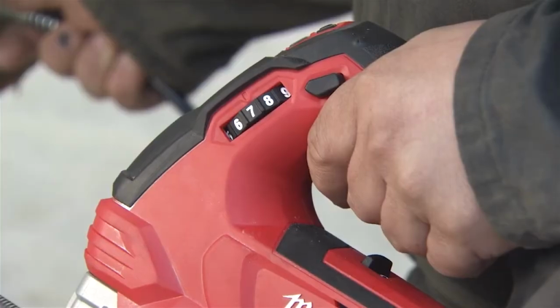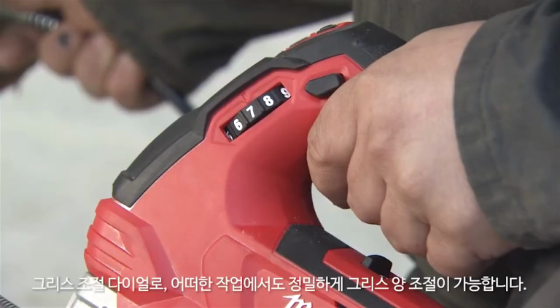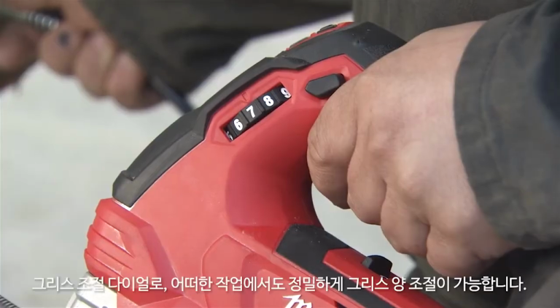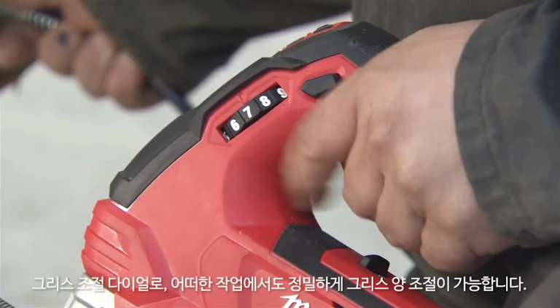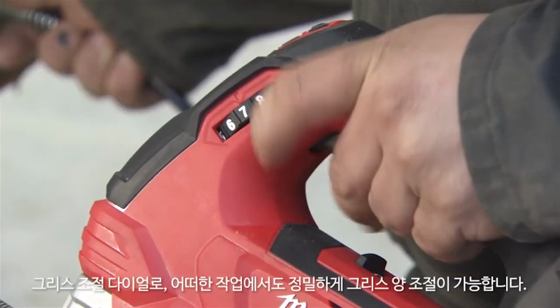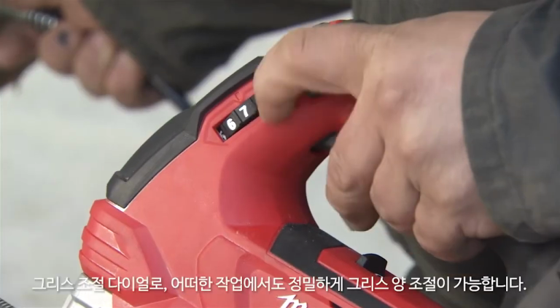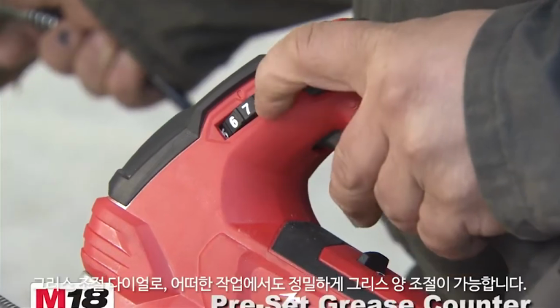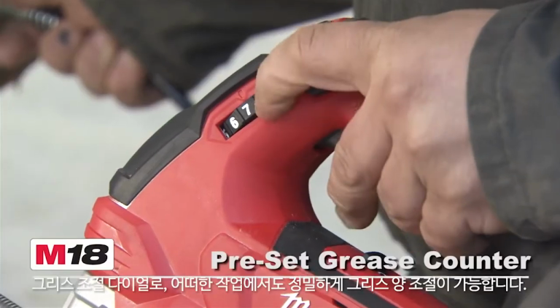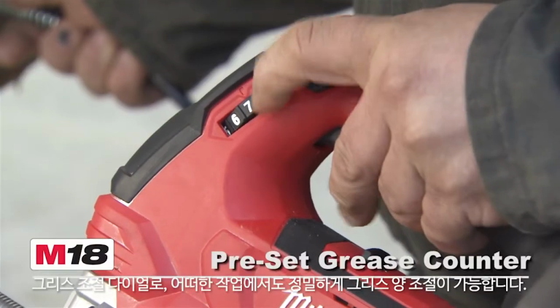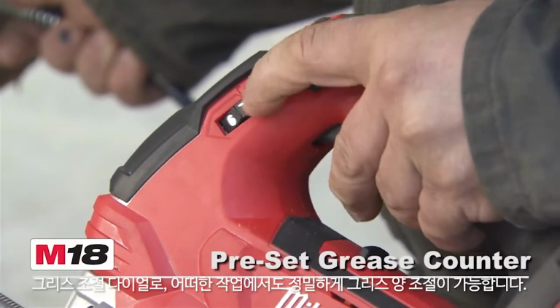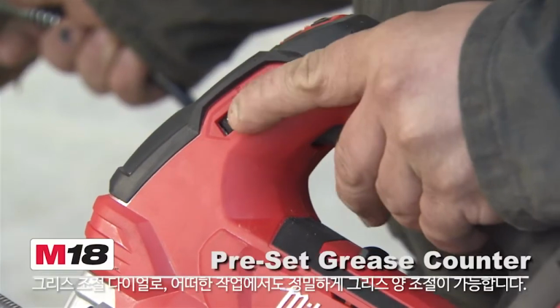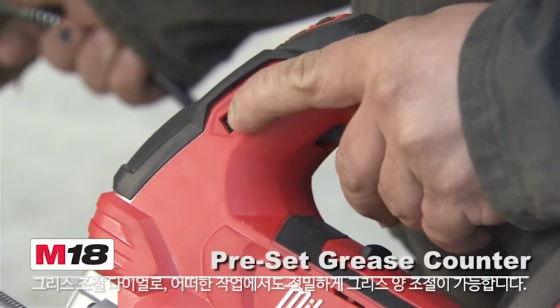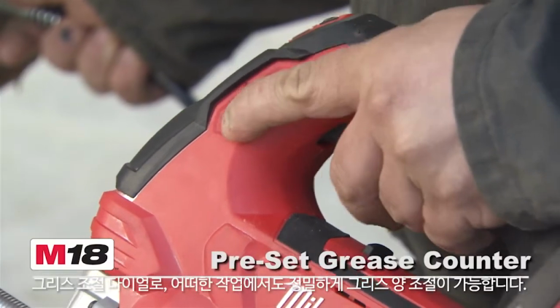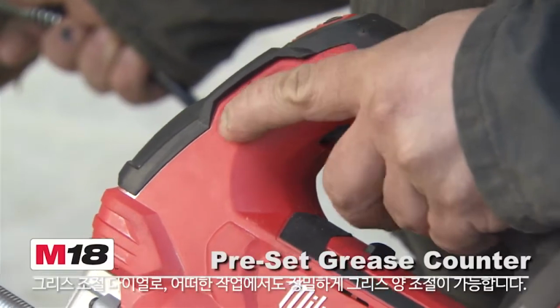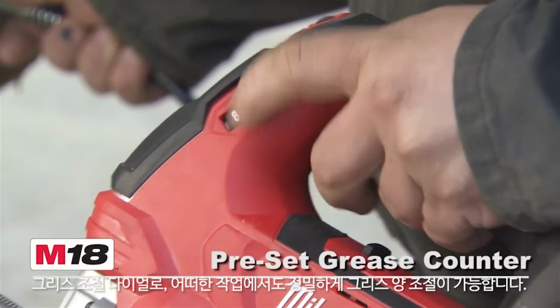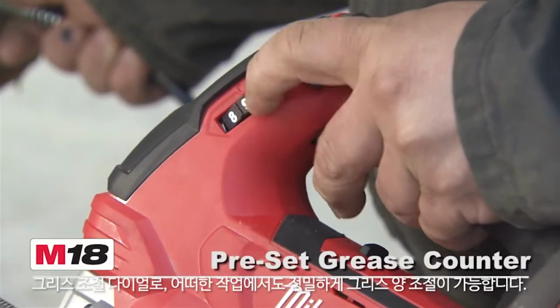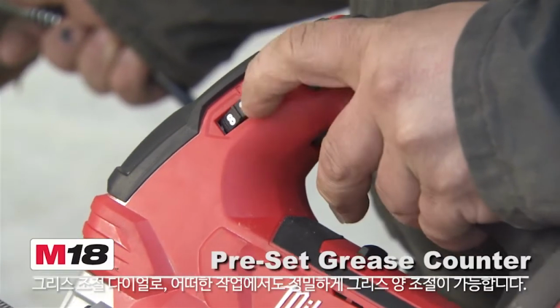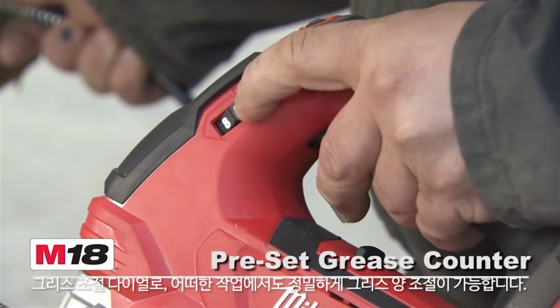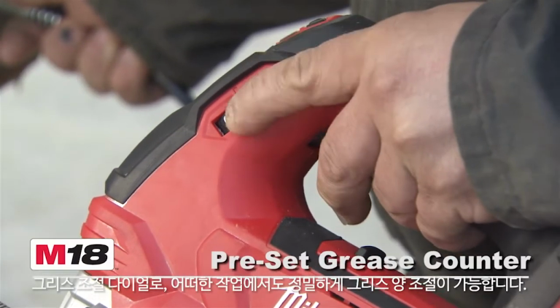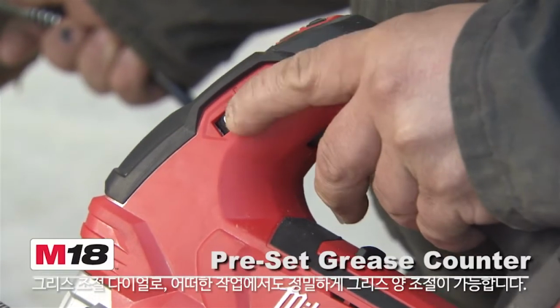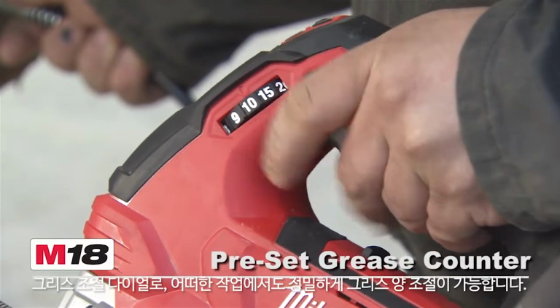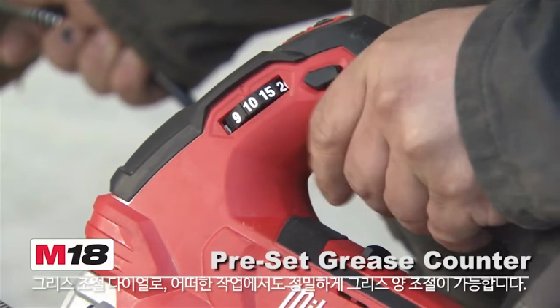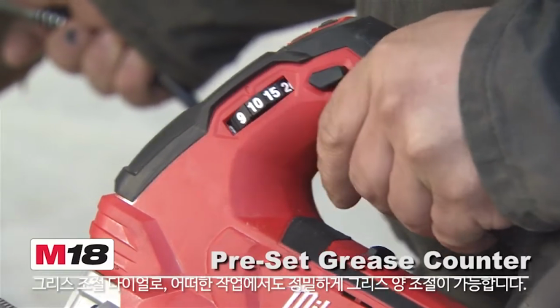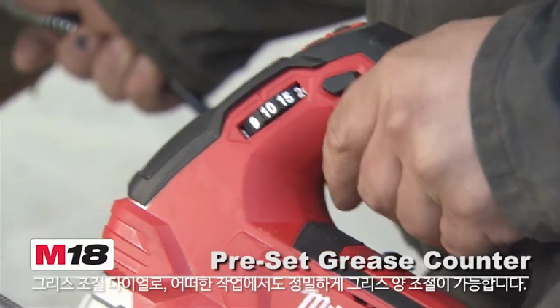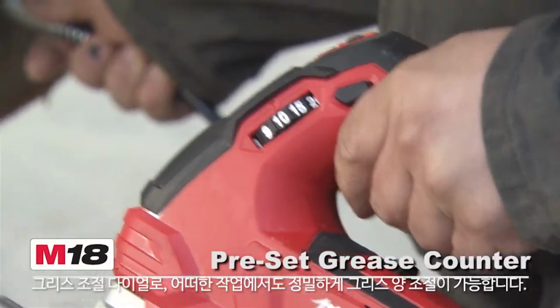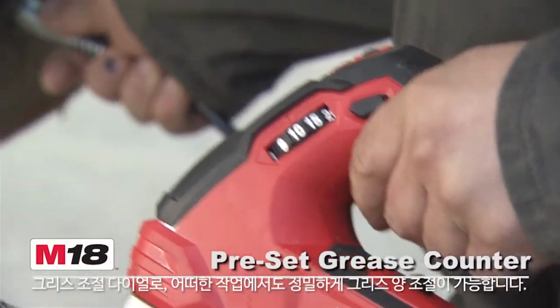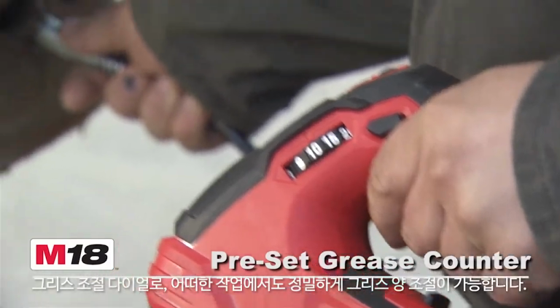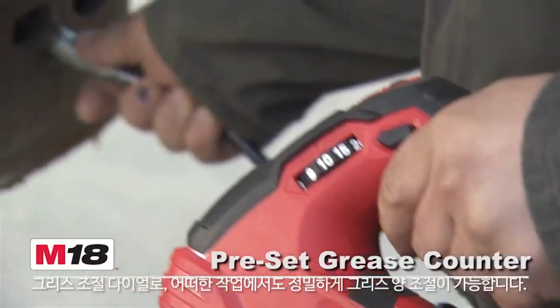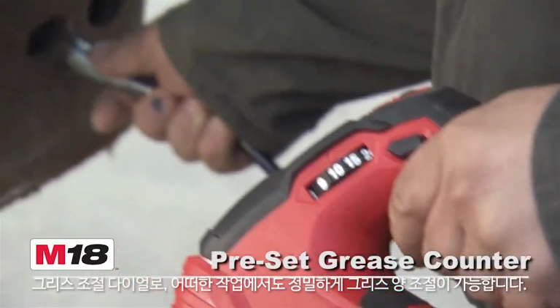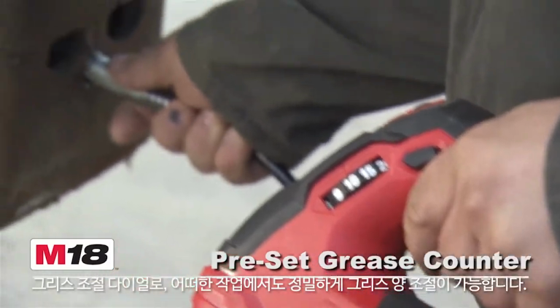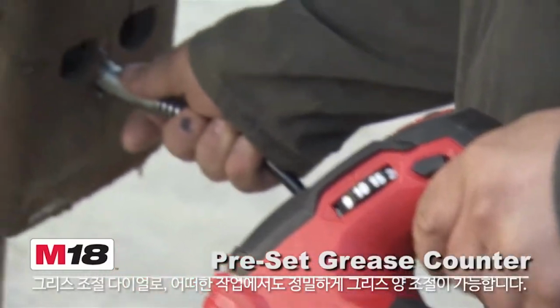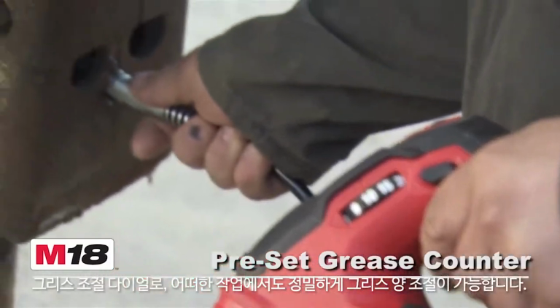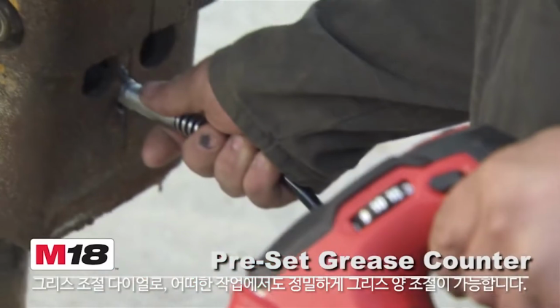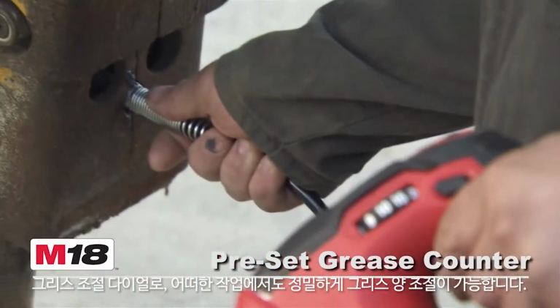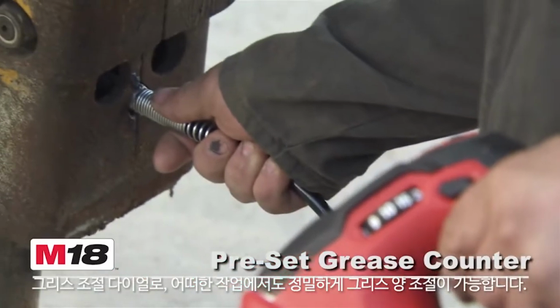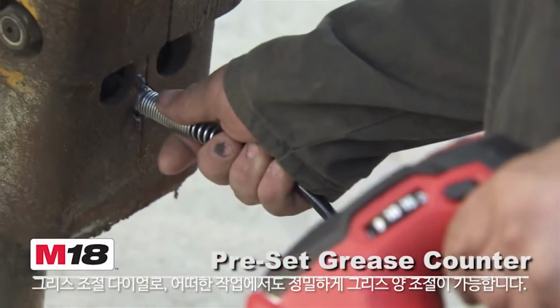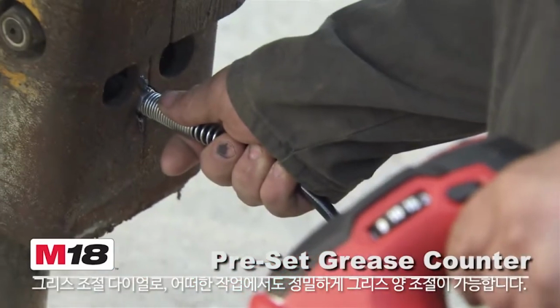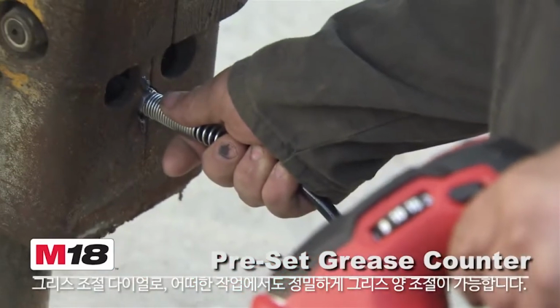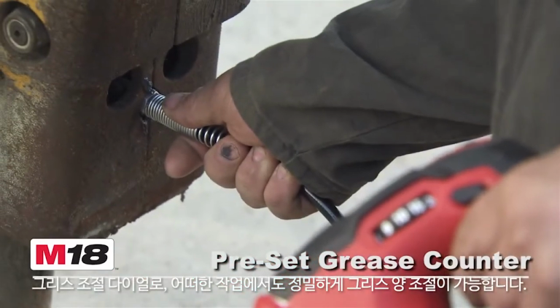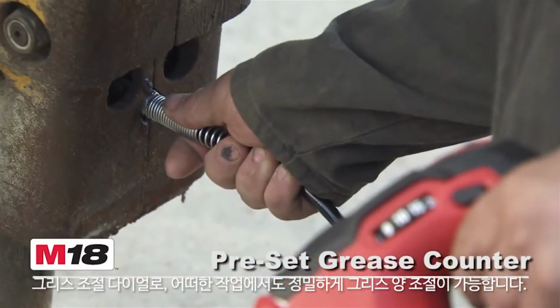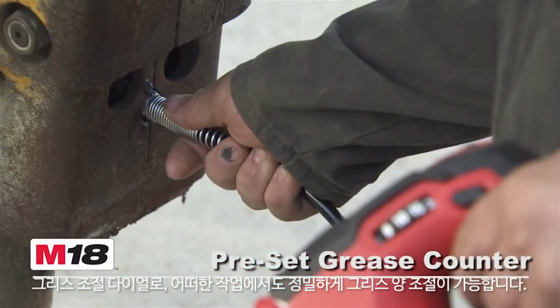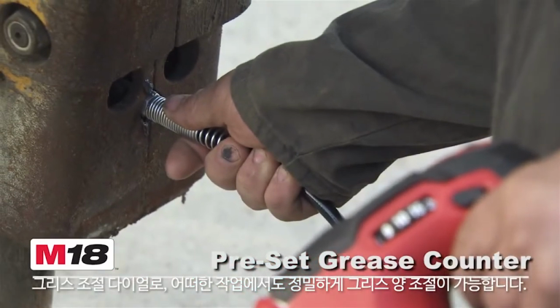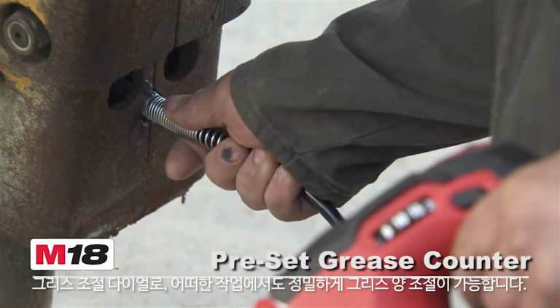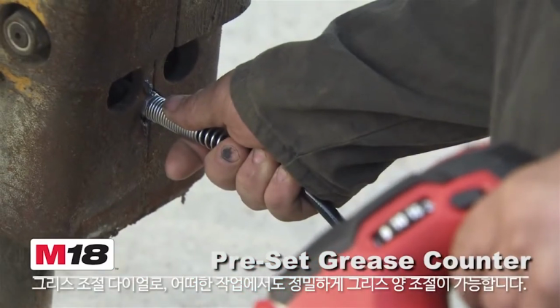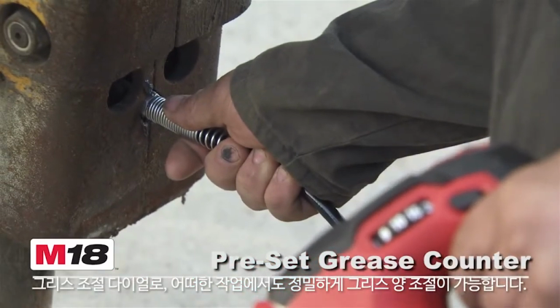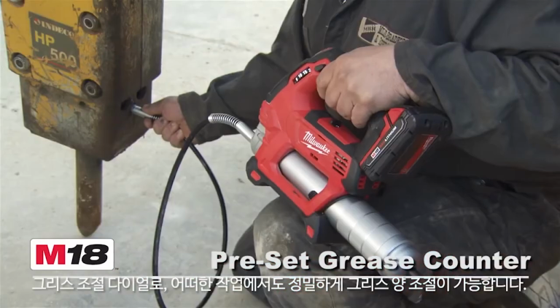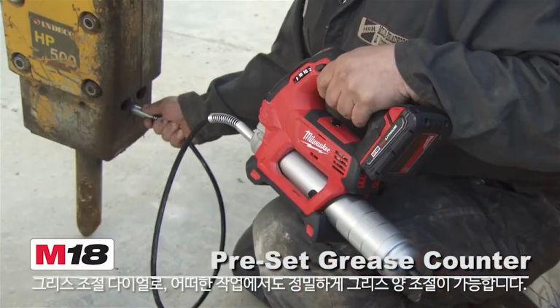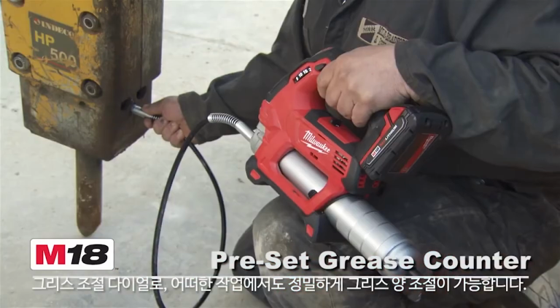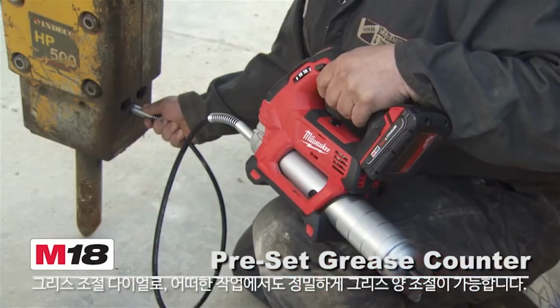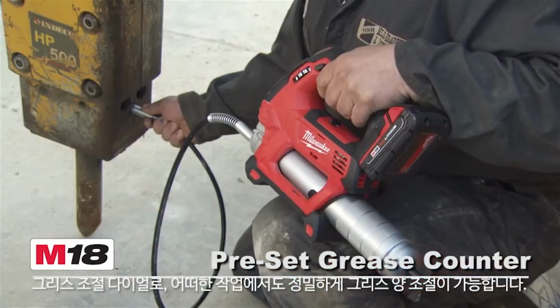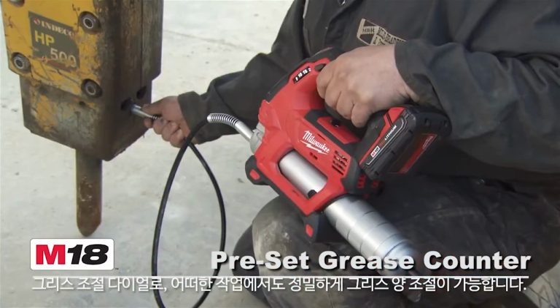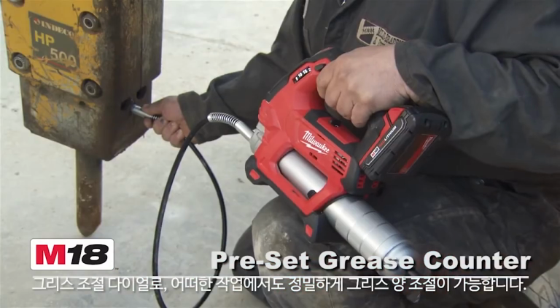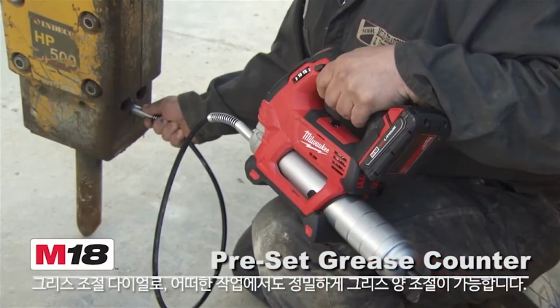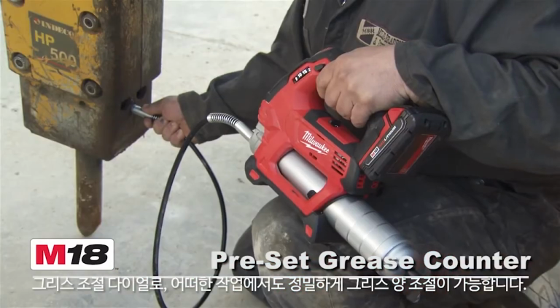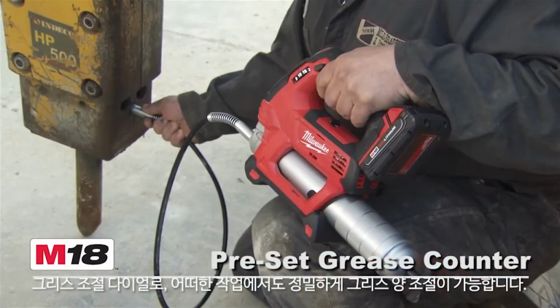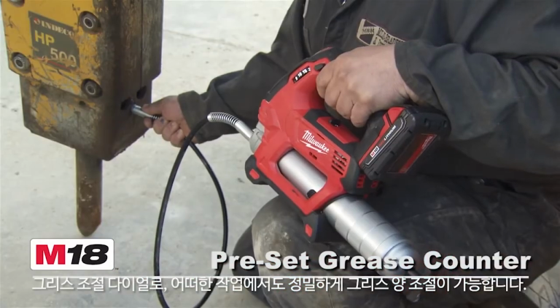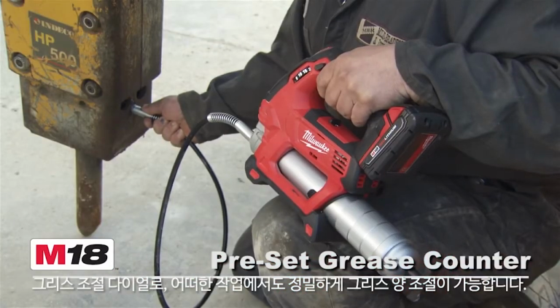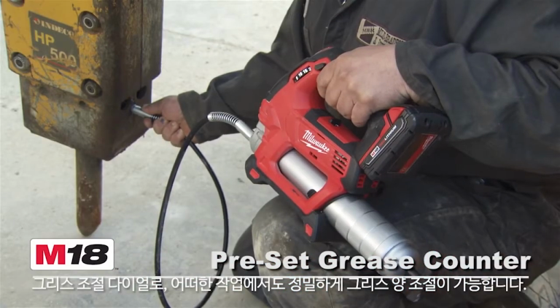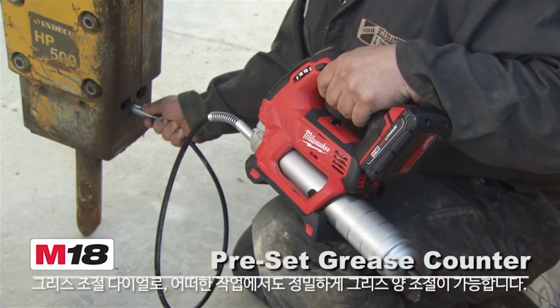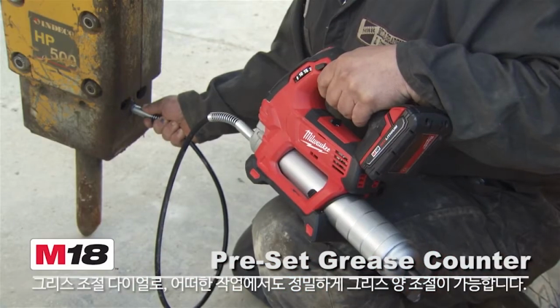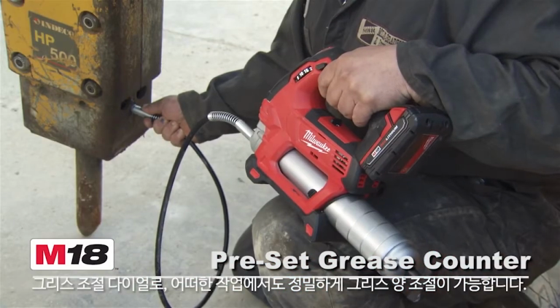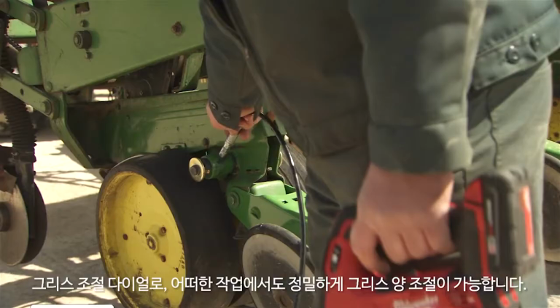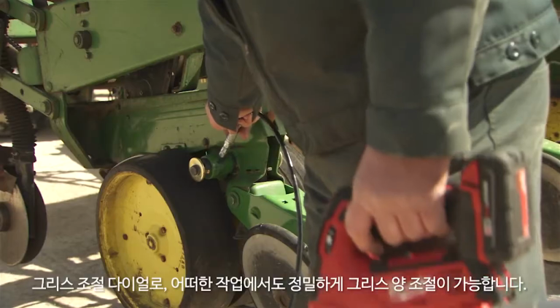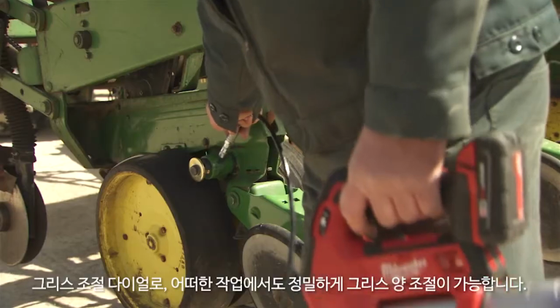Equipped with a preset grease counter, the tool allows users to precisely control the quantity of grease dispensed into every fitting.